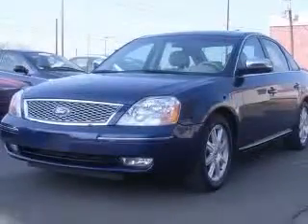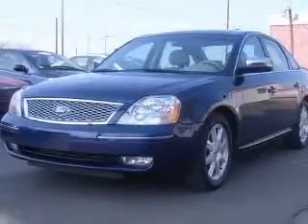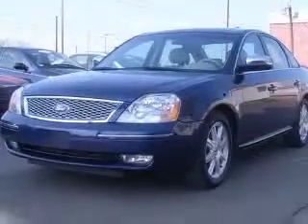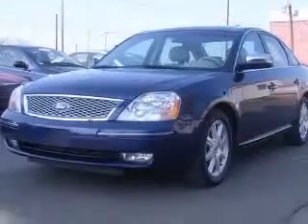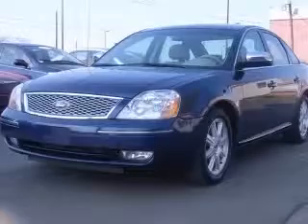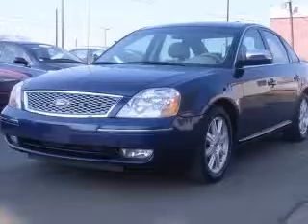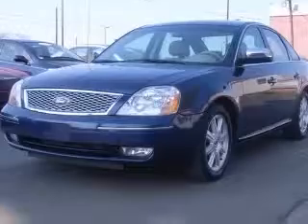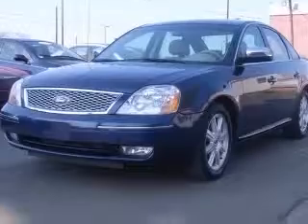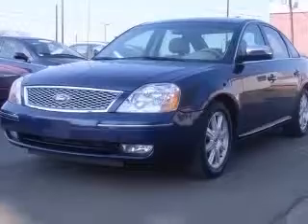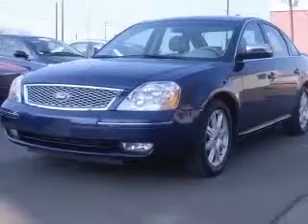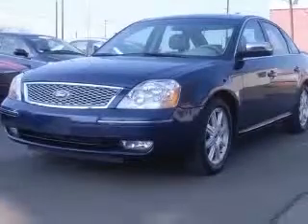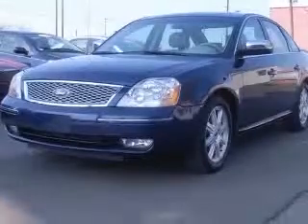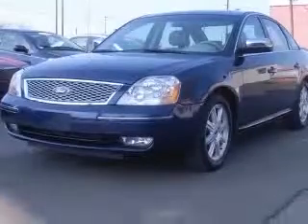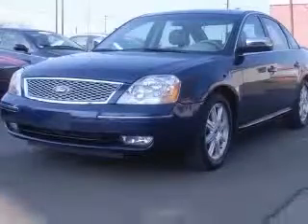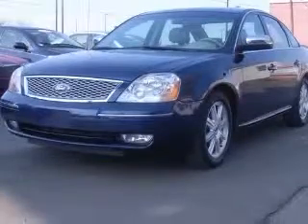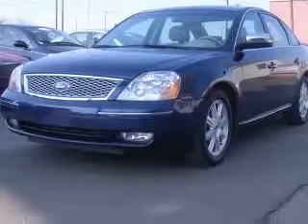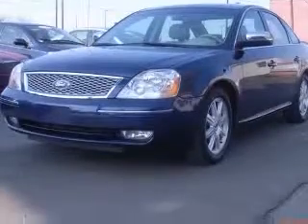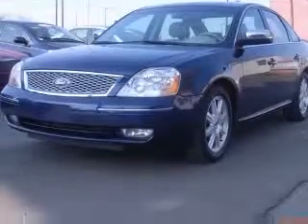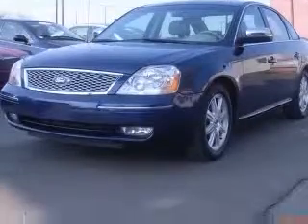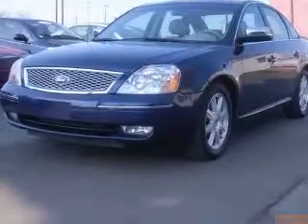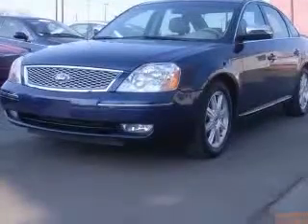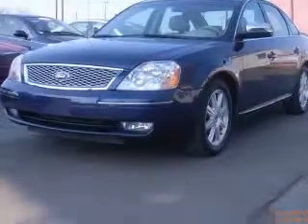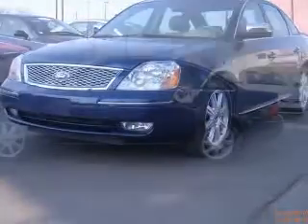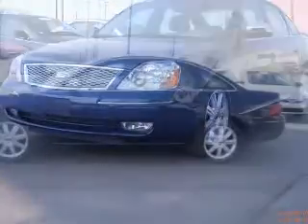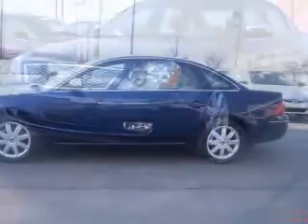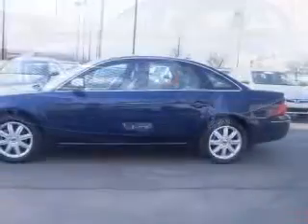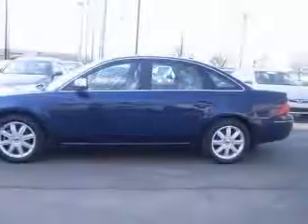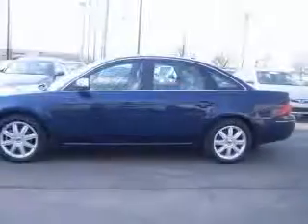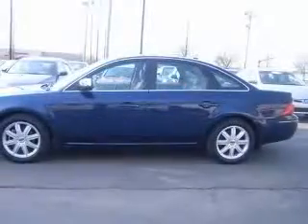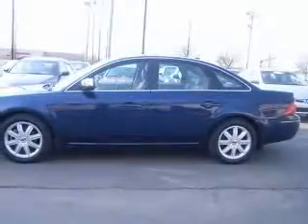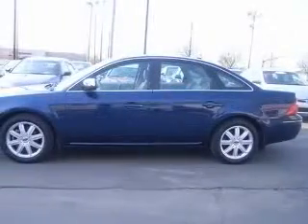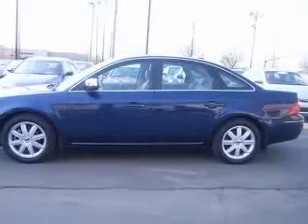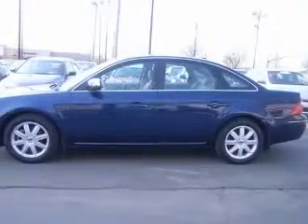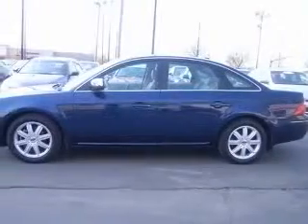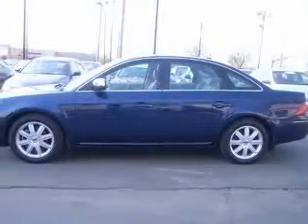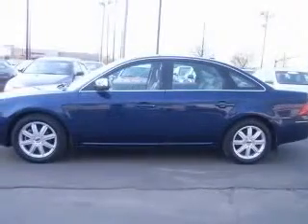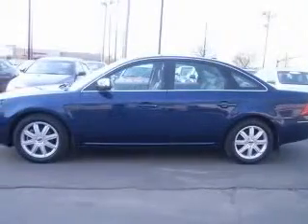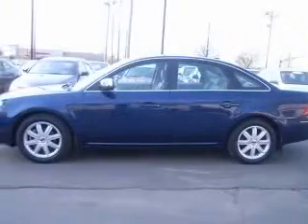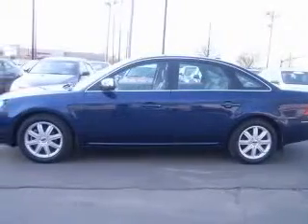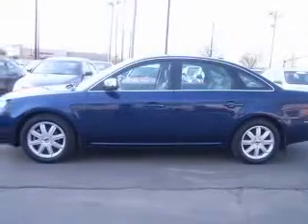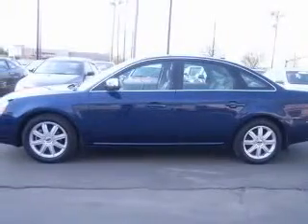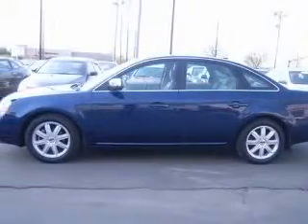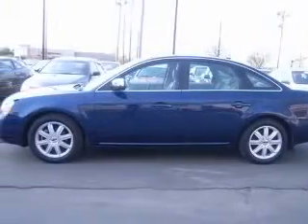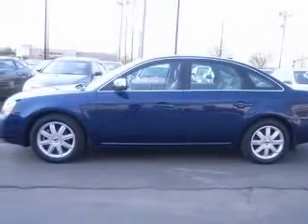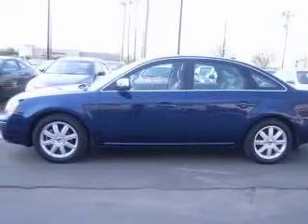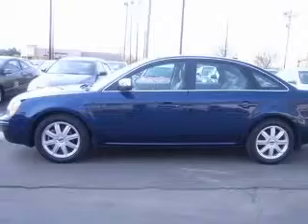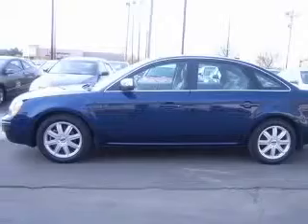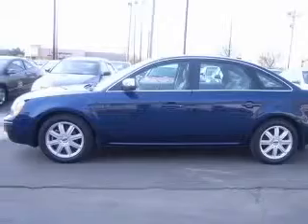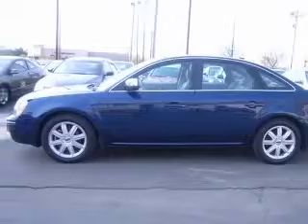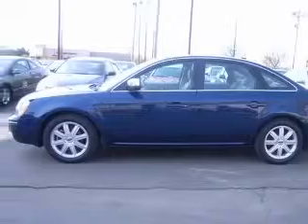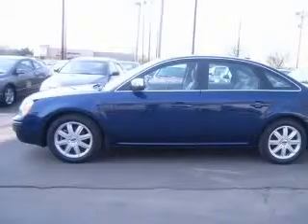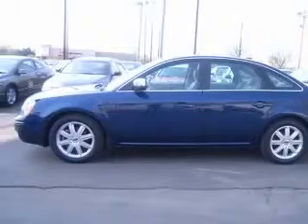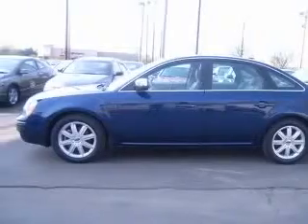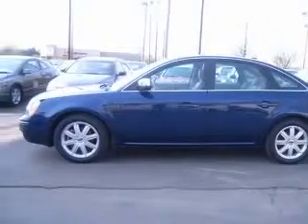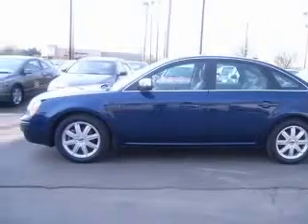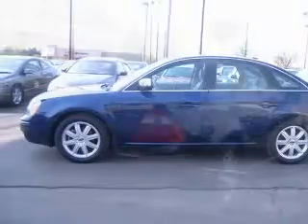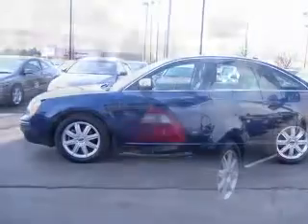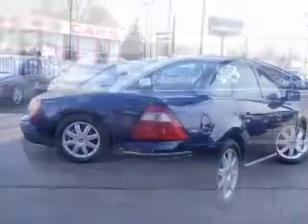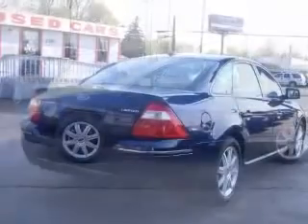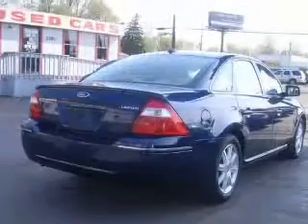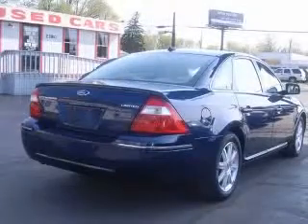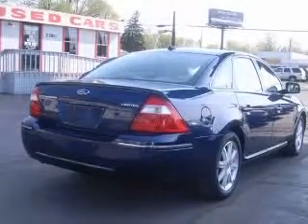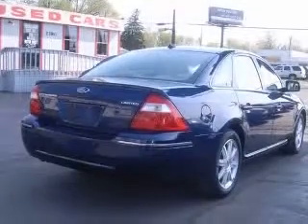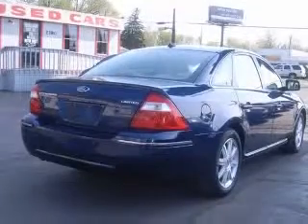This vehicle has a dark blue pearl clear coat metallic exterior and includes the following options: 4-way power adjustable passenger seat,